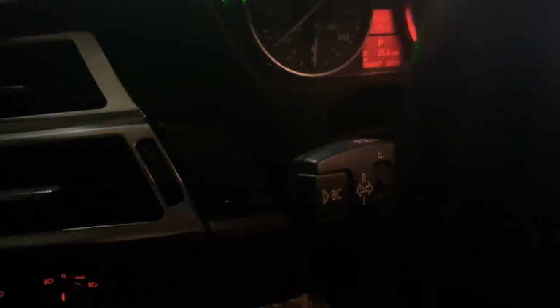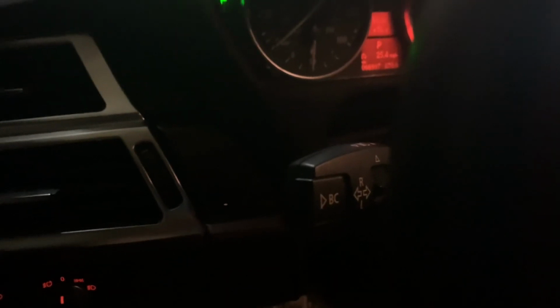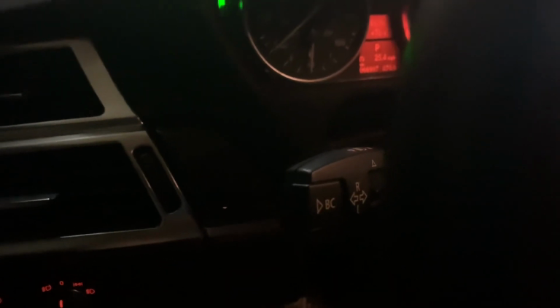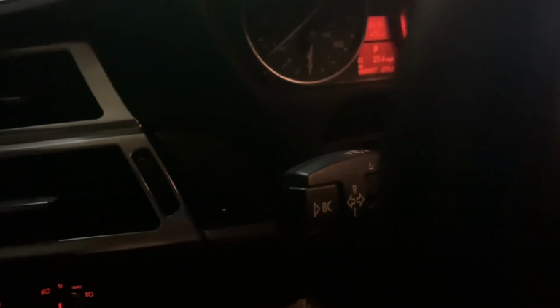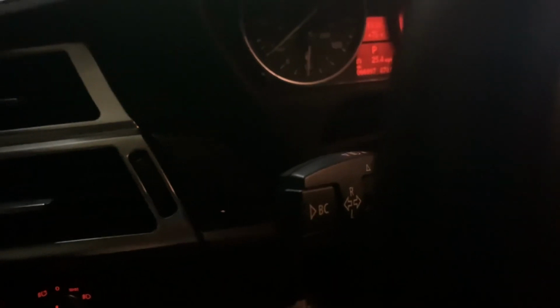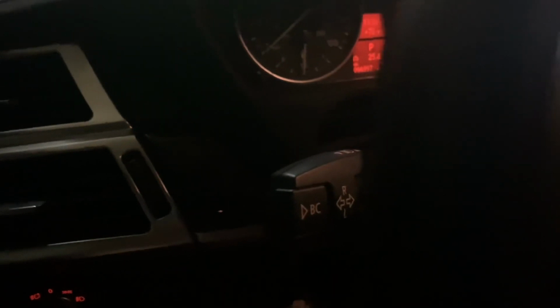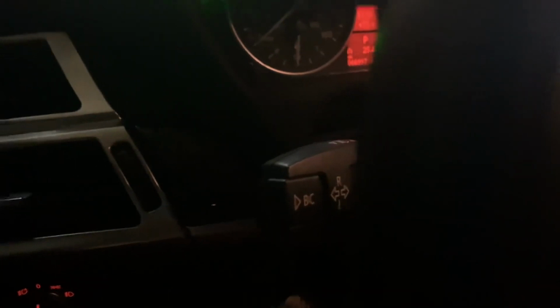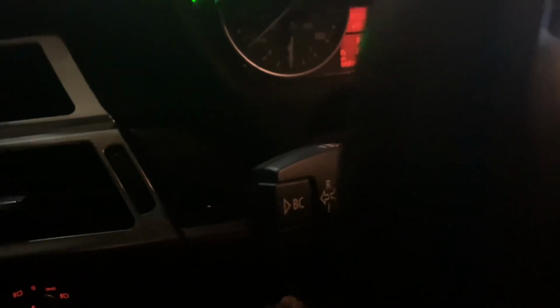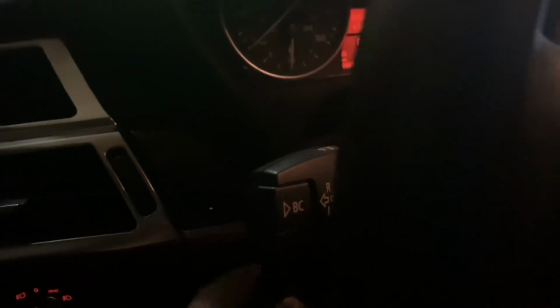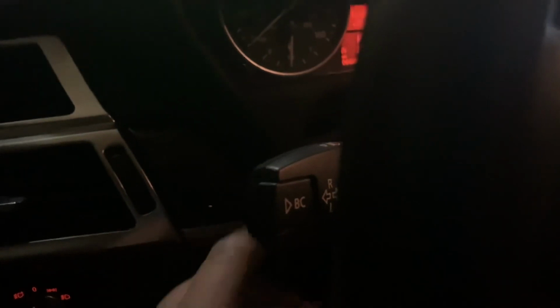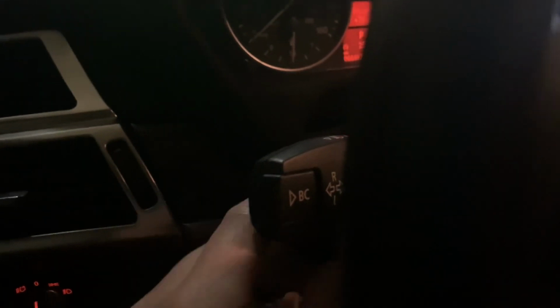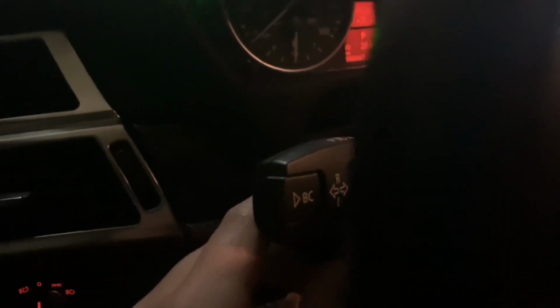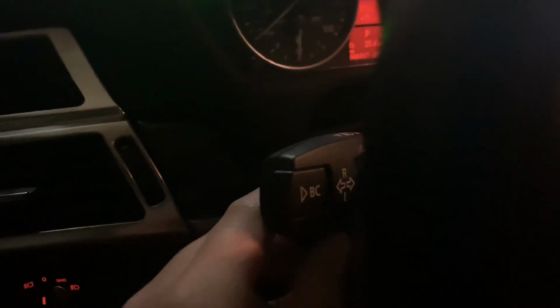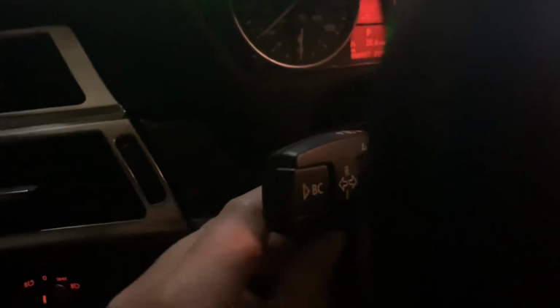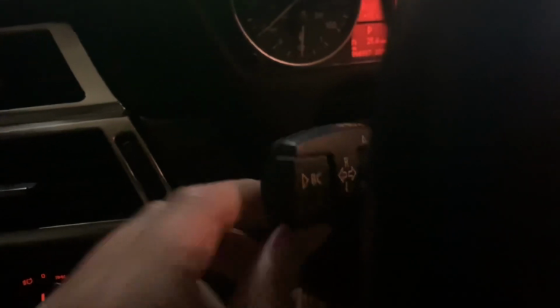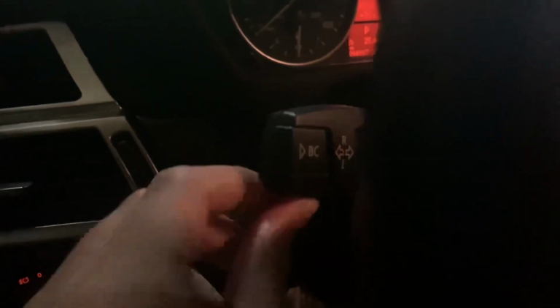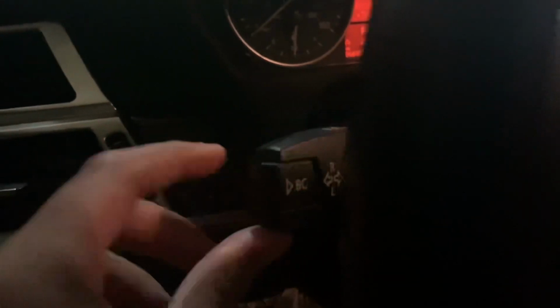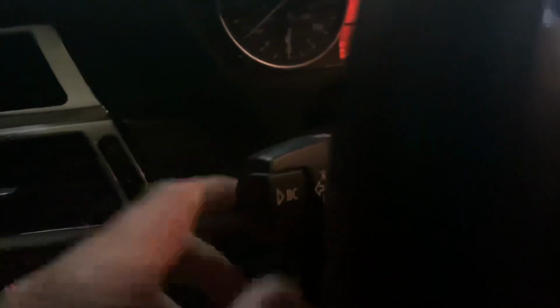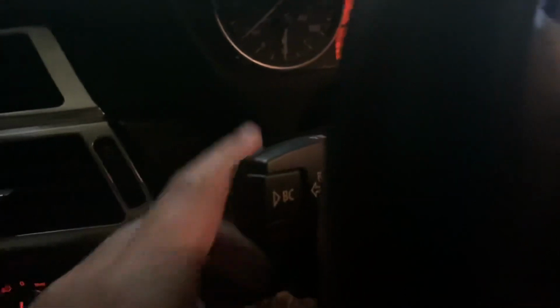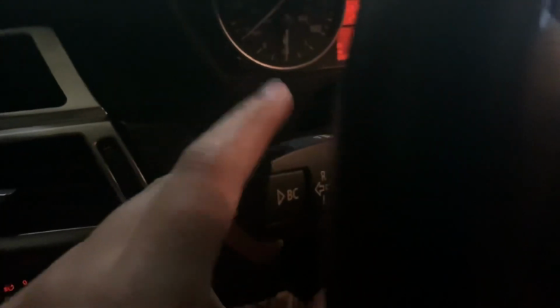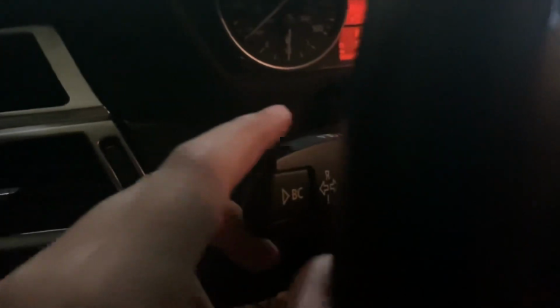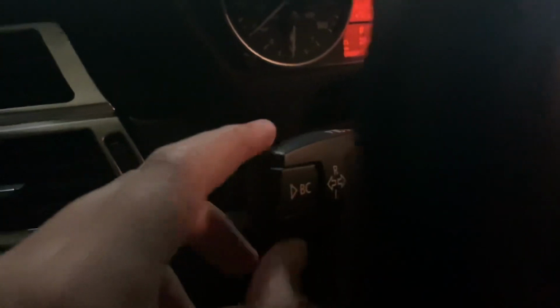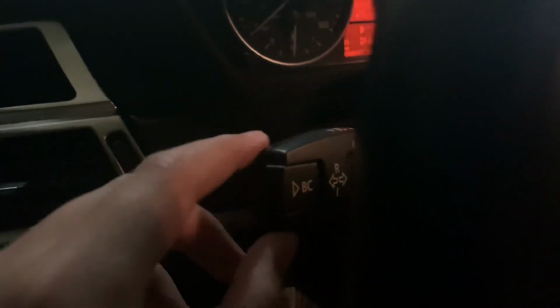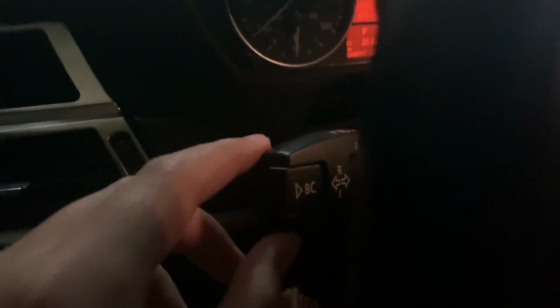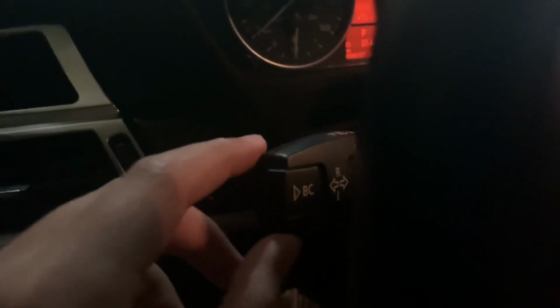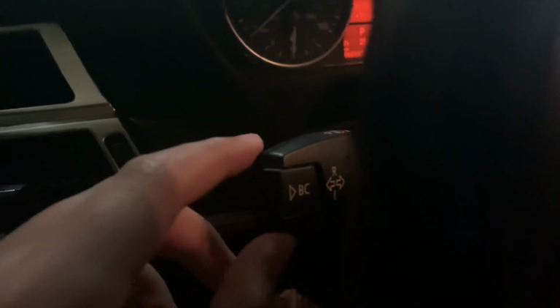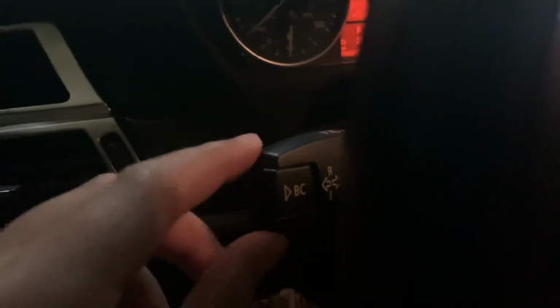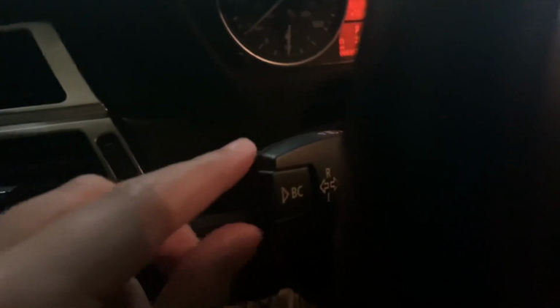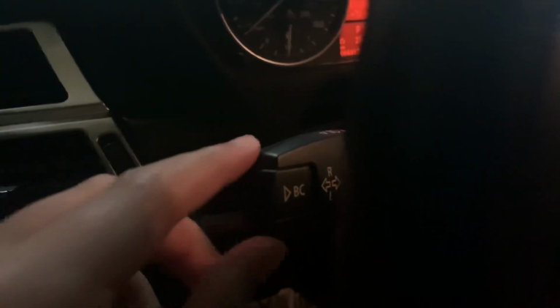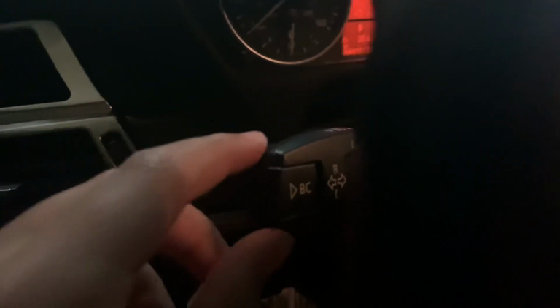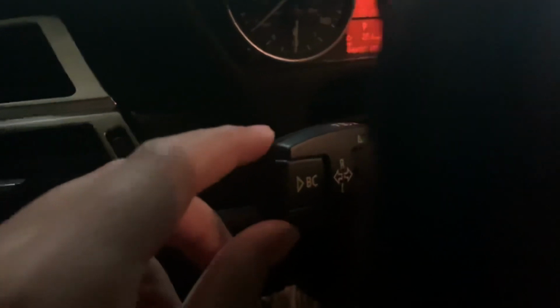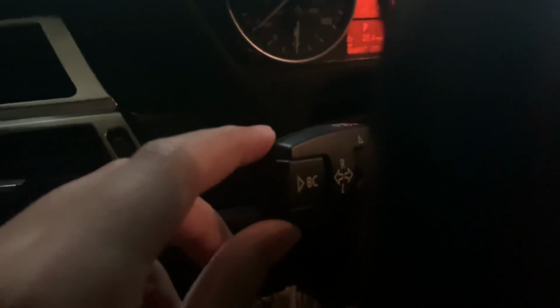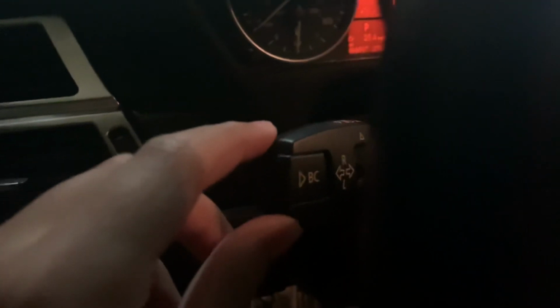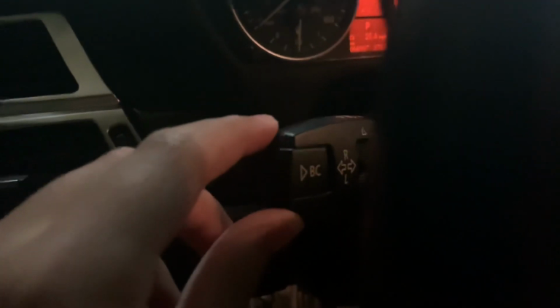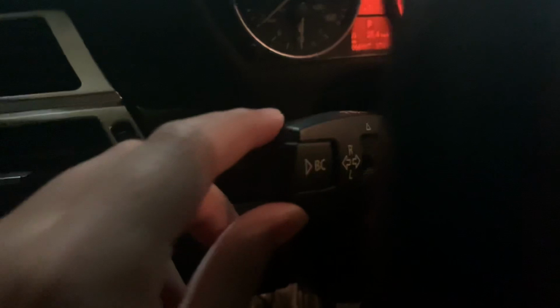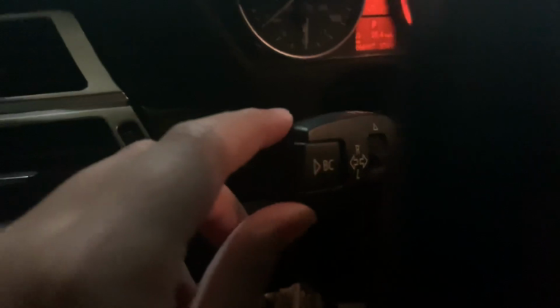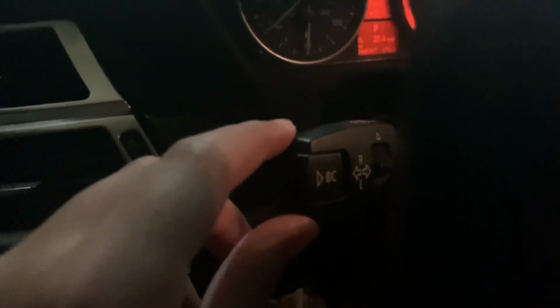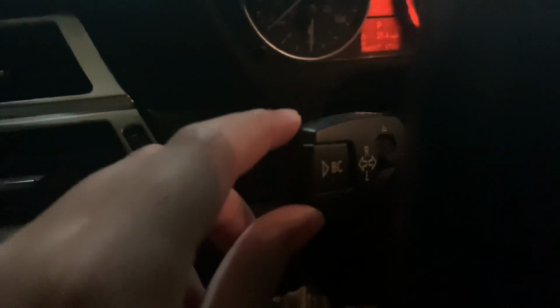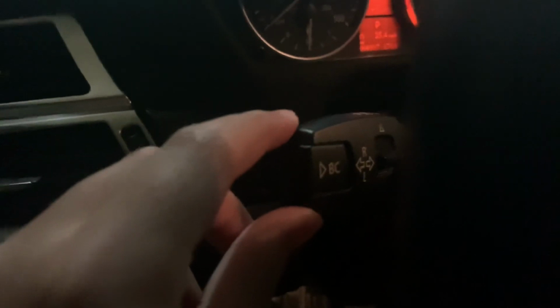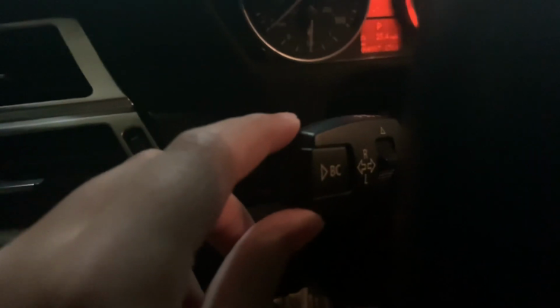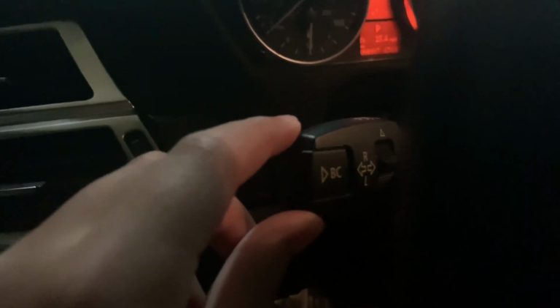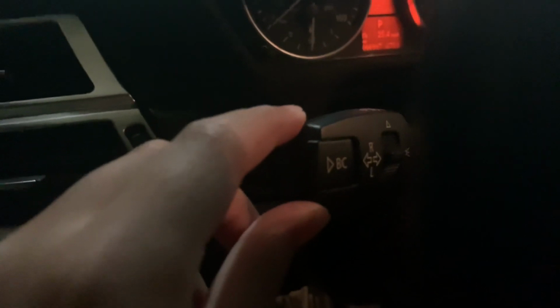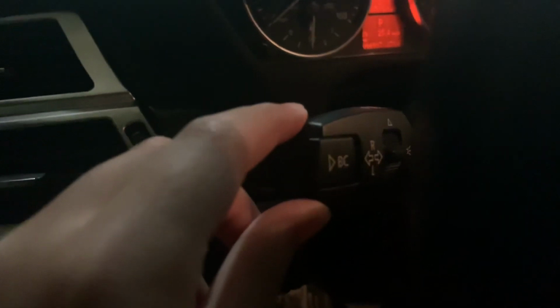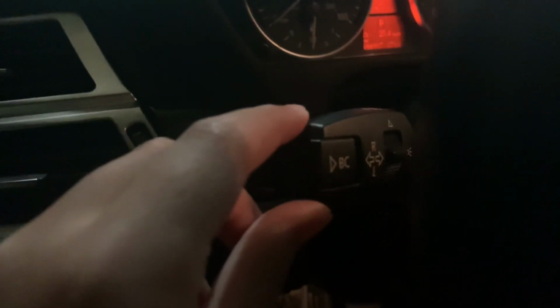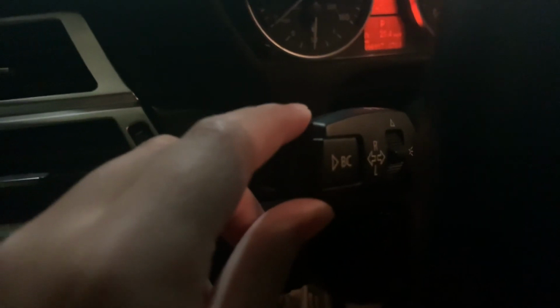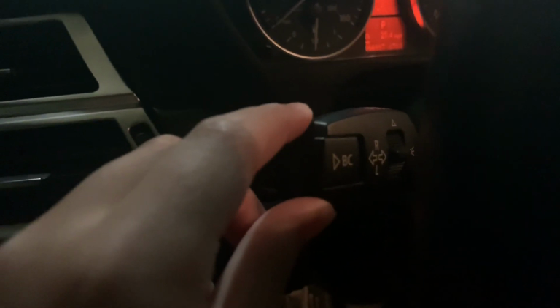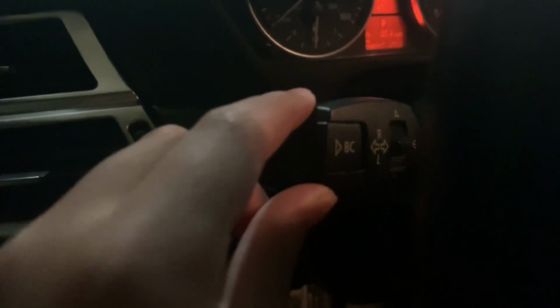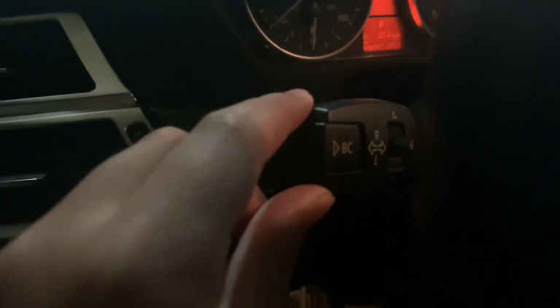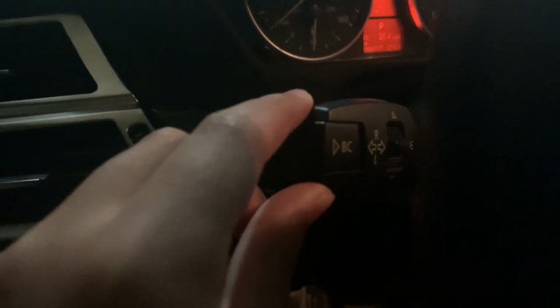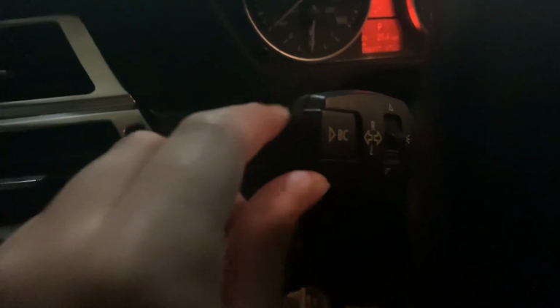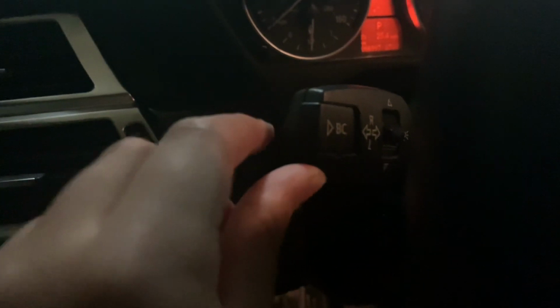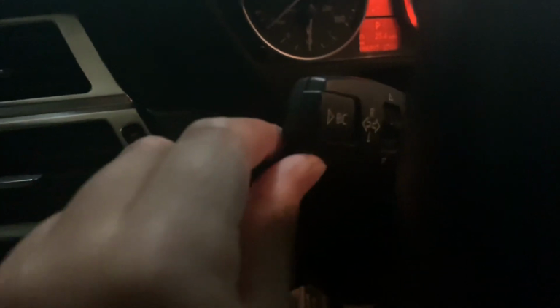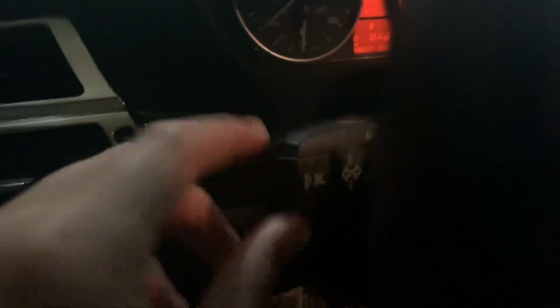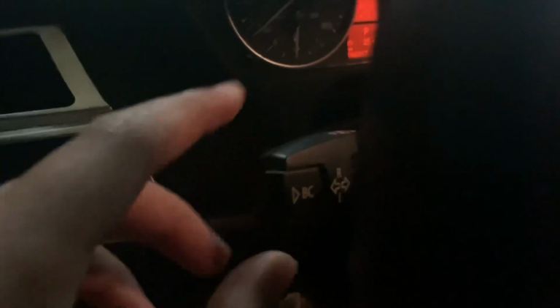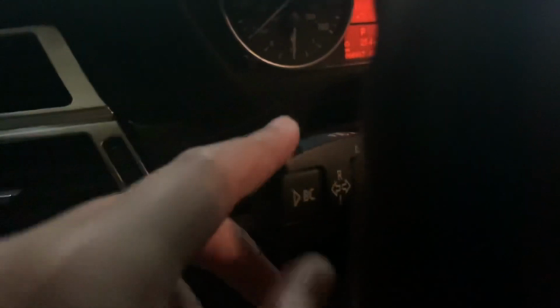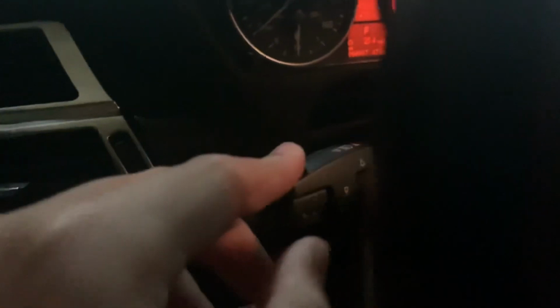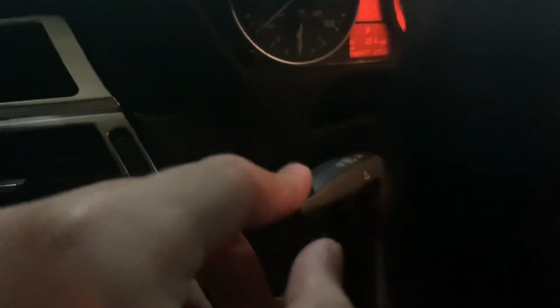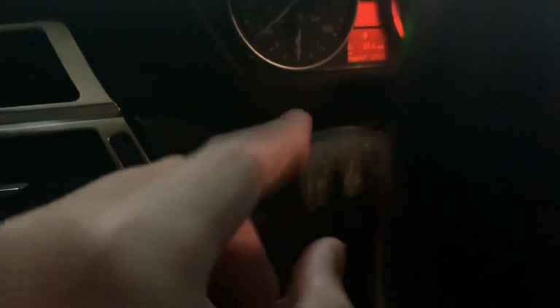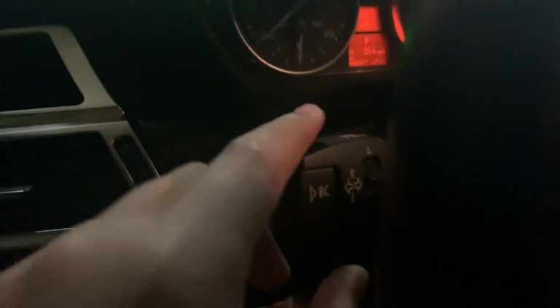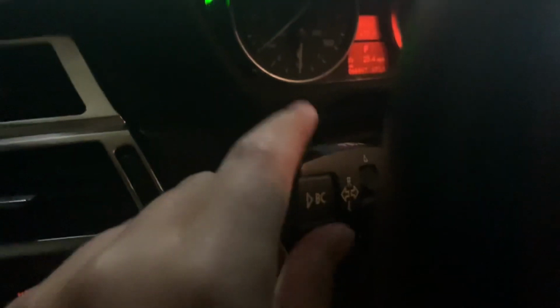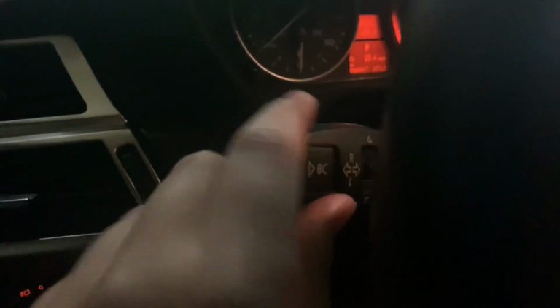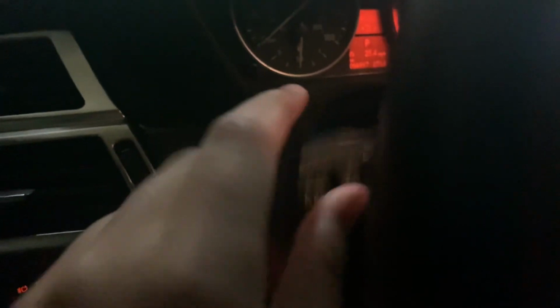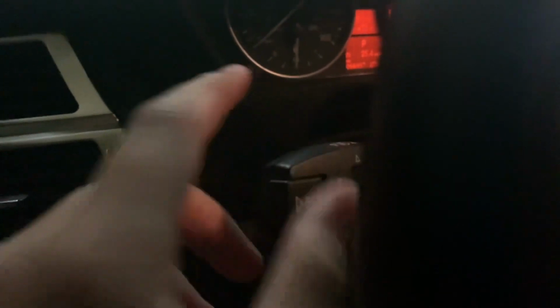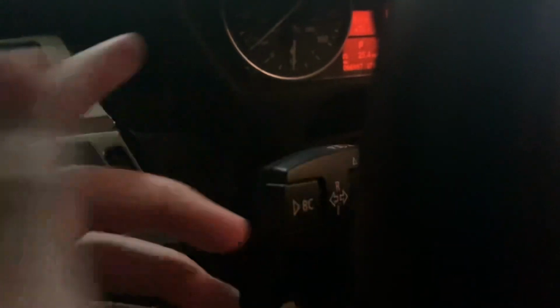Hi! I'm showing you how BMW turn signals work. I probably shouldn't do that because that's breaking the law.